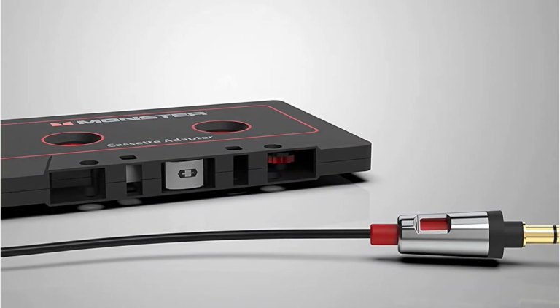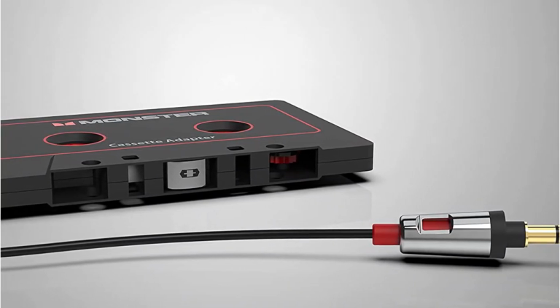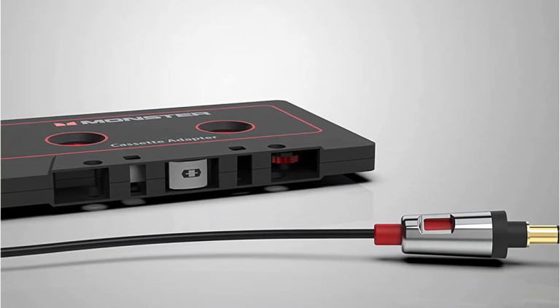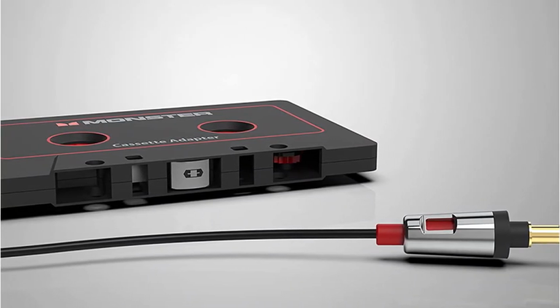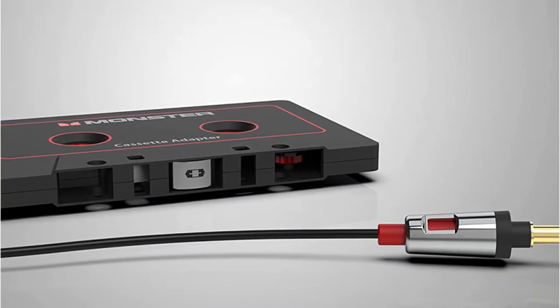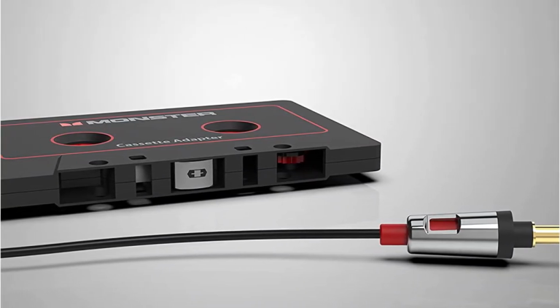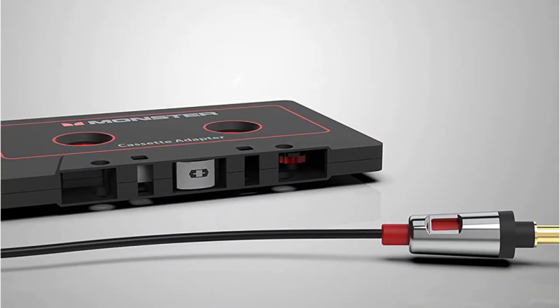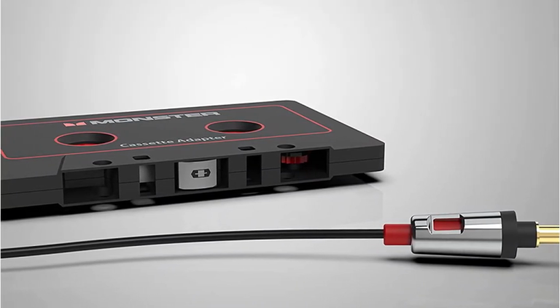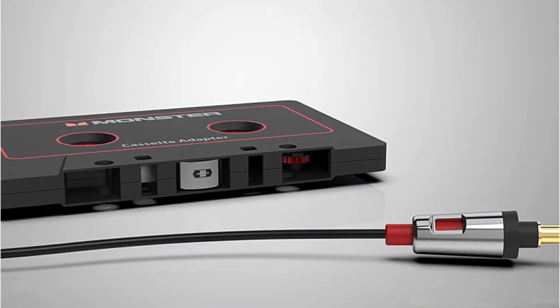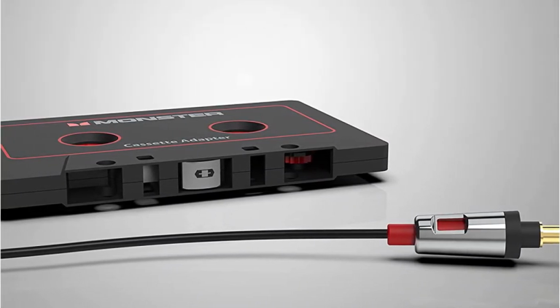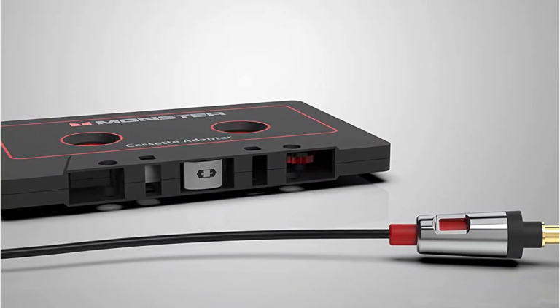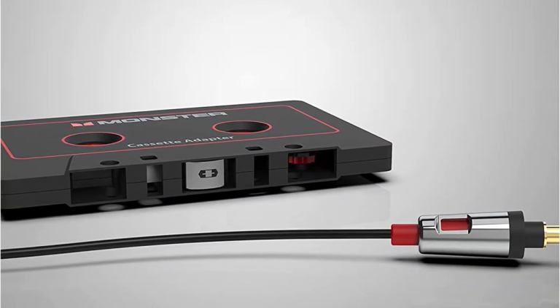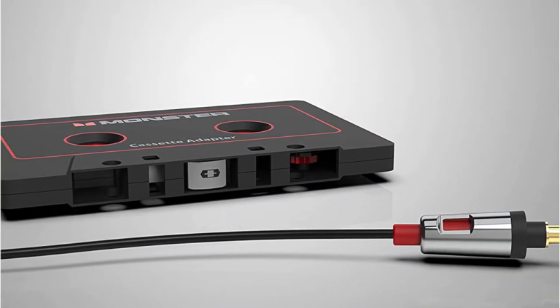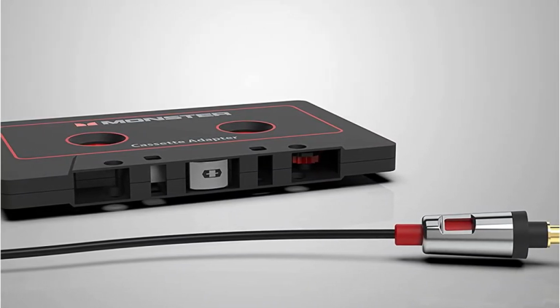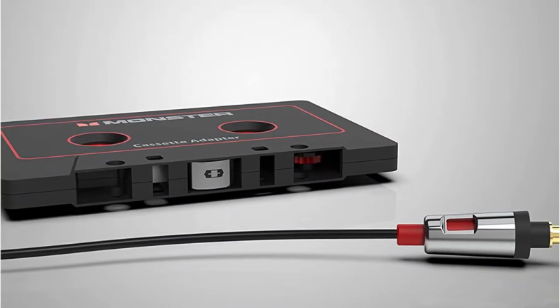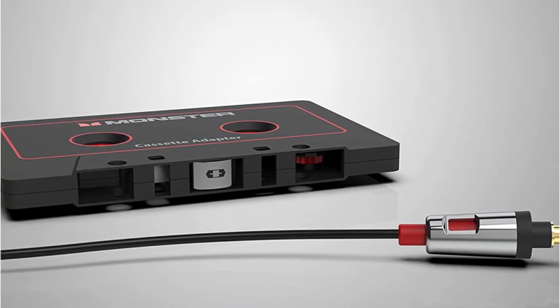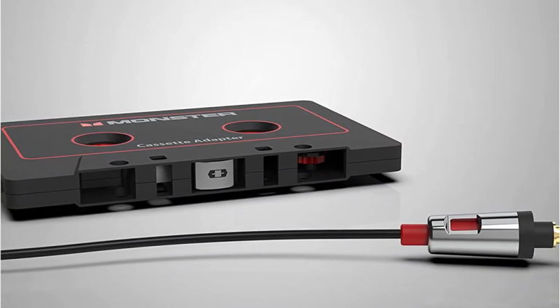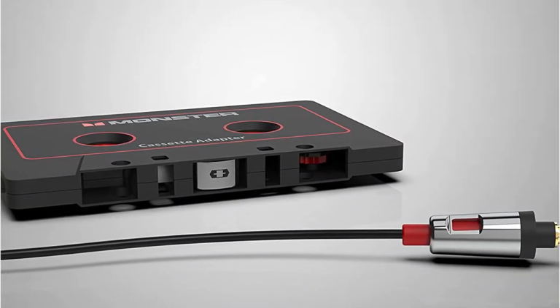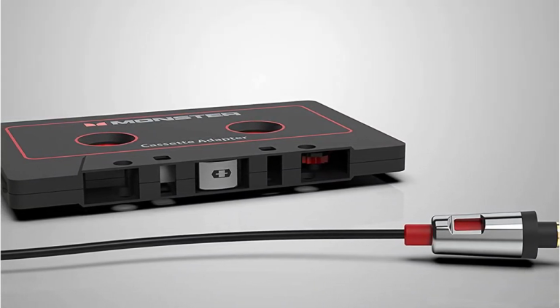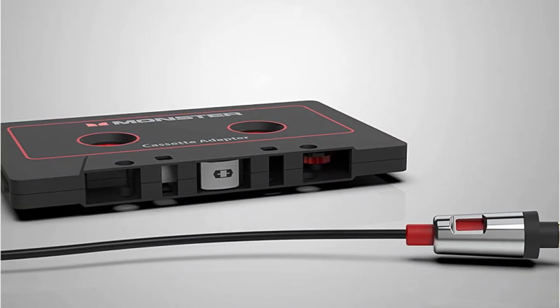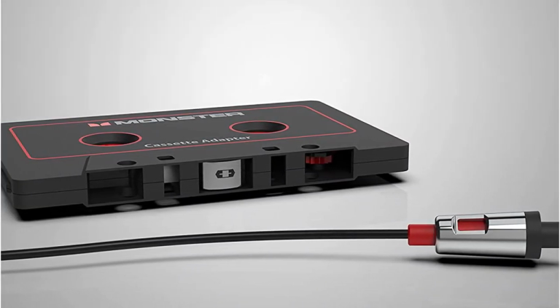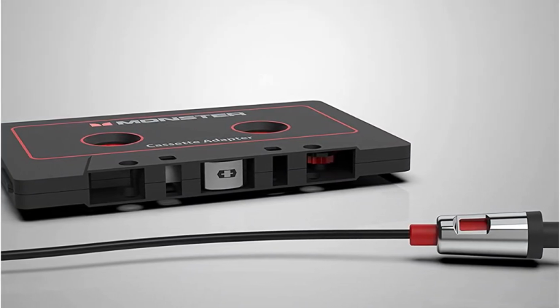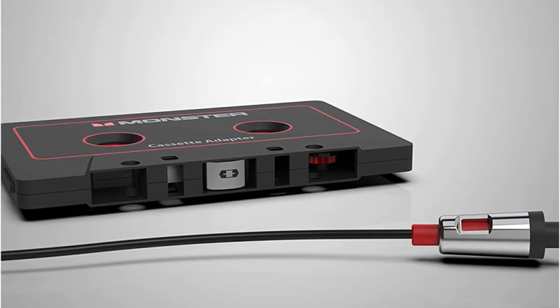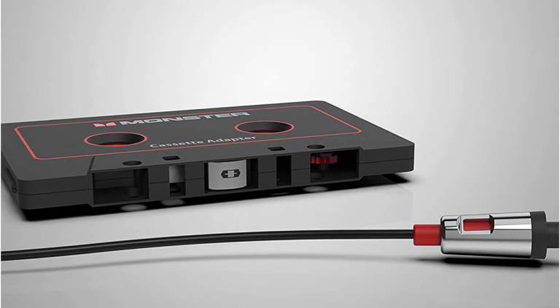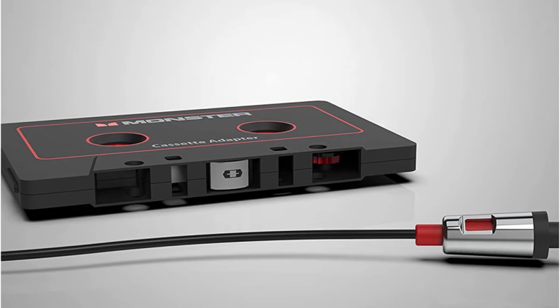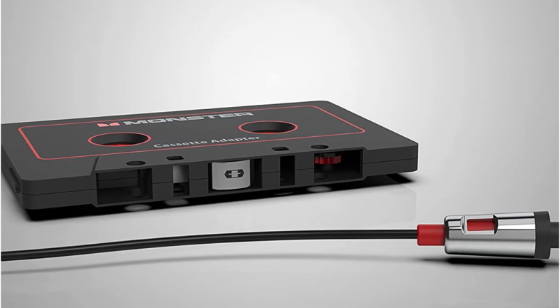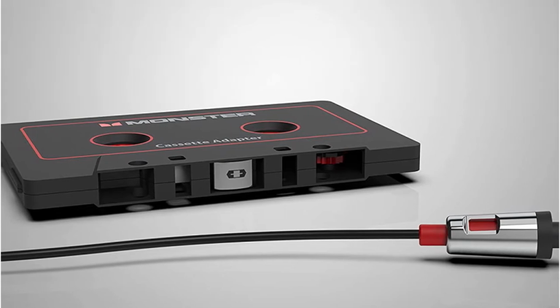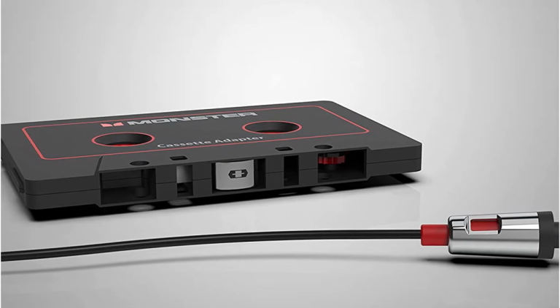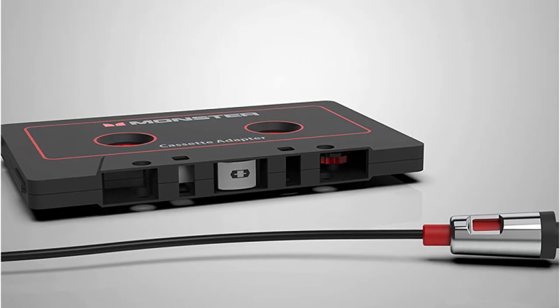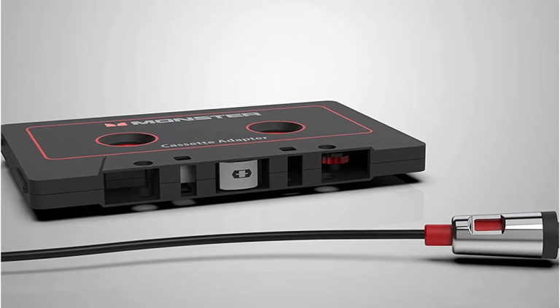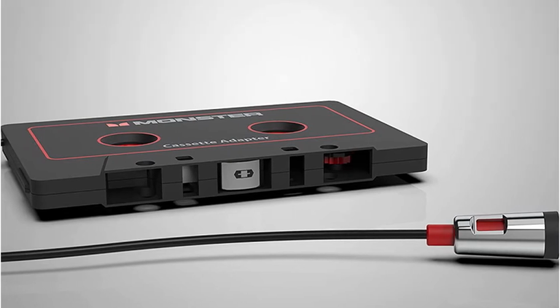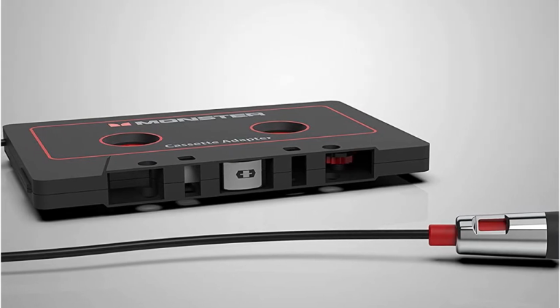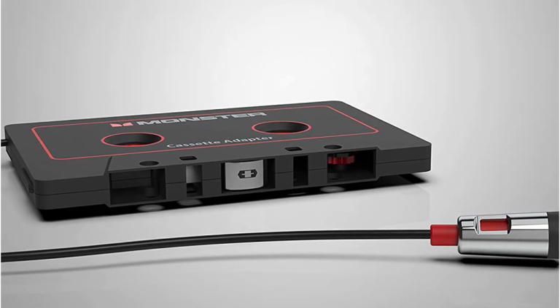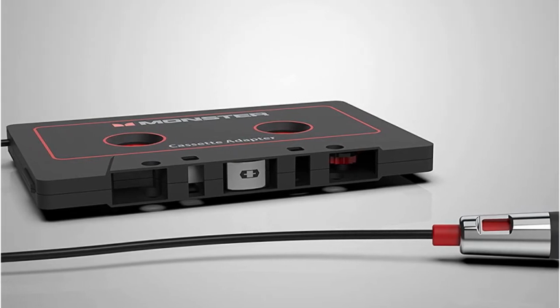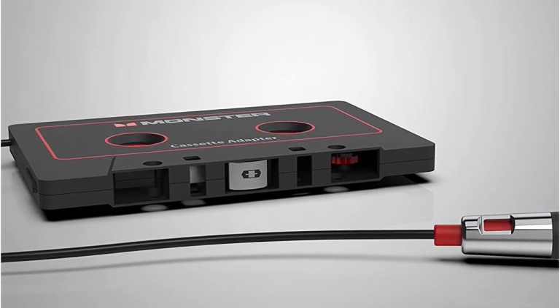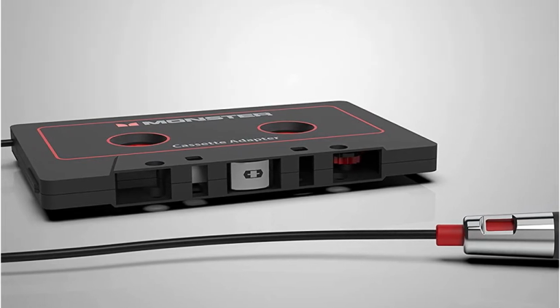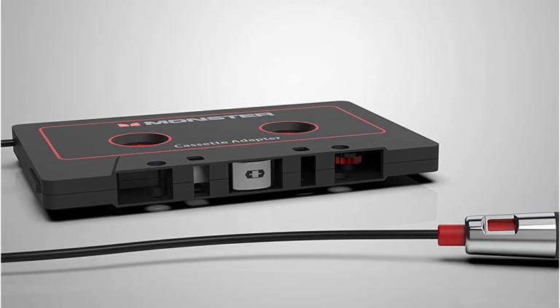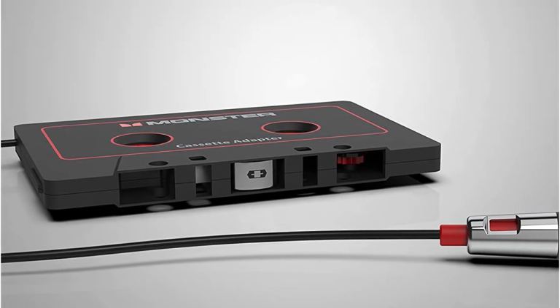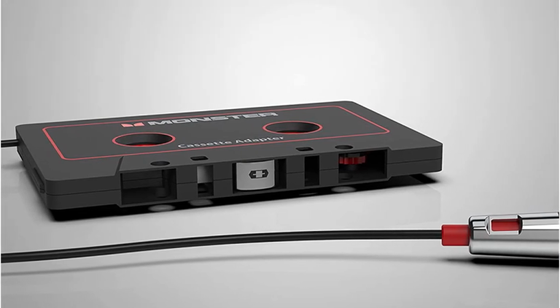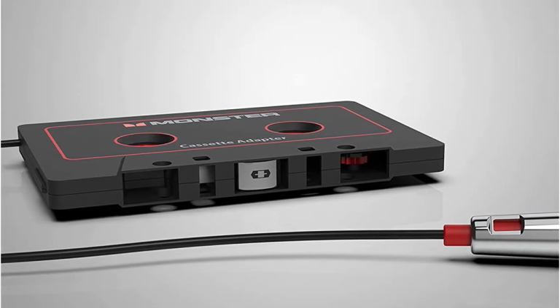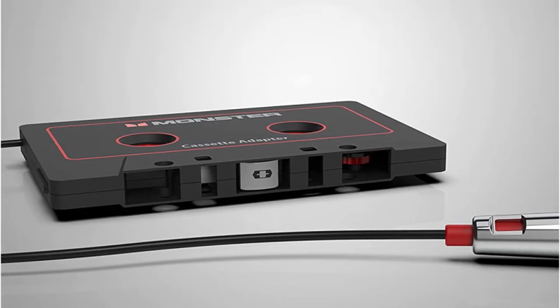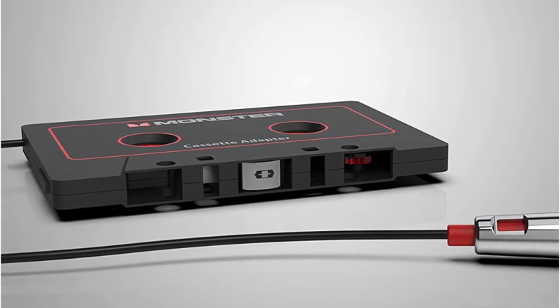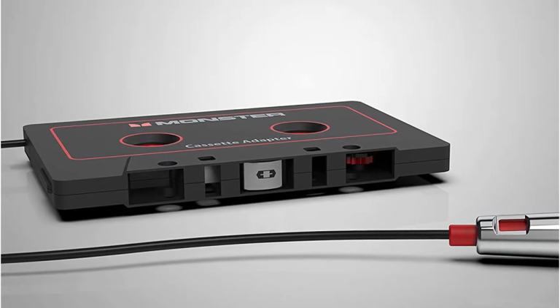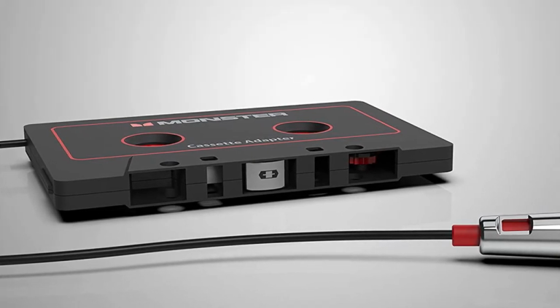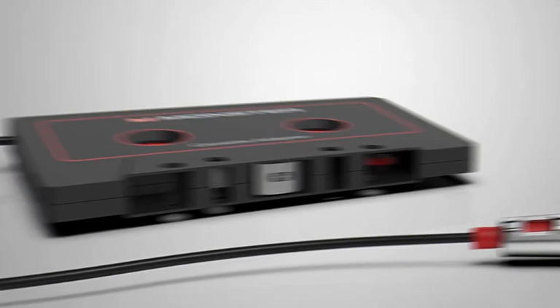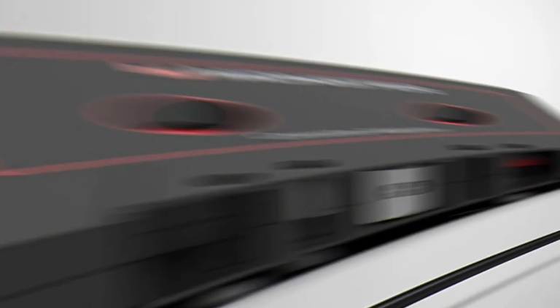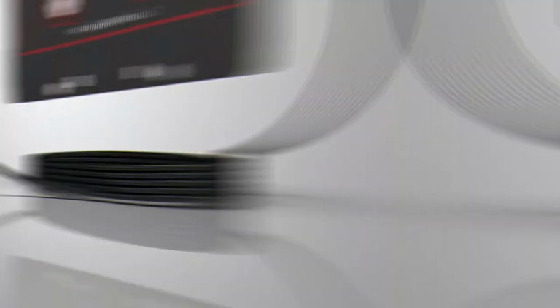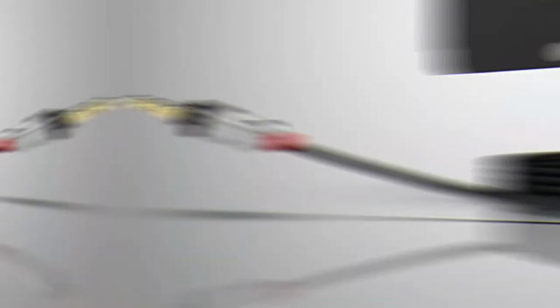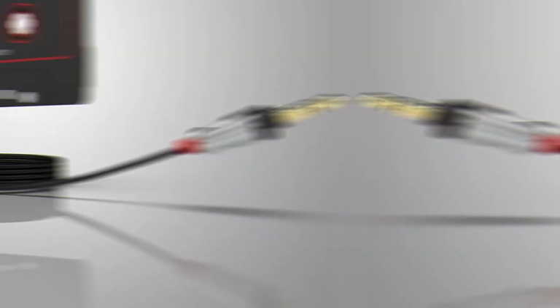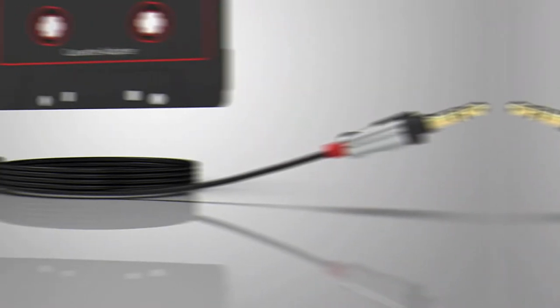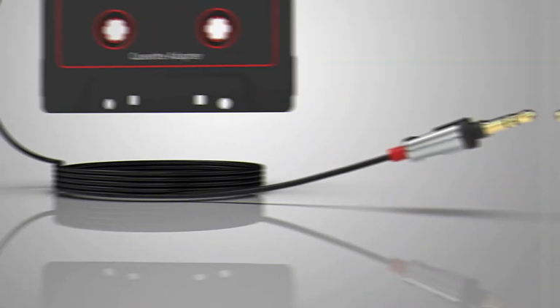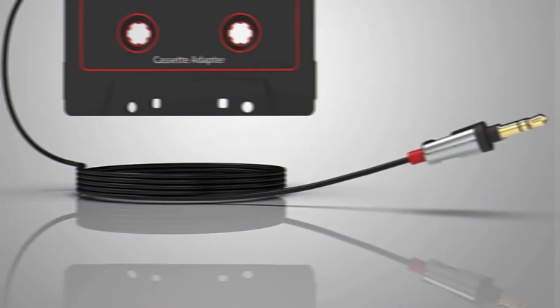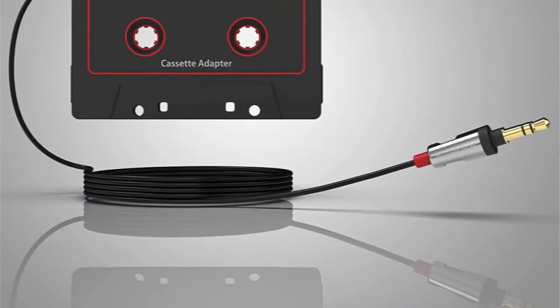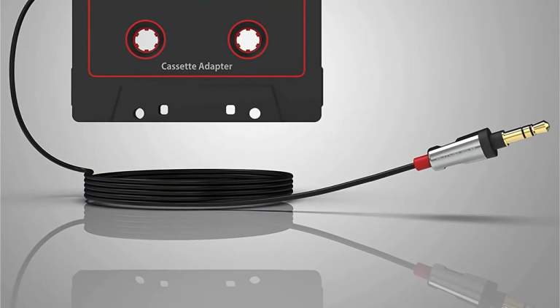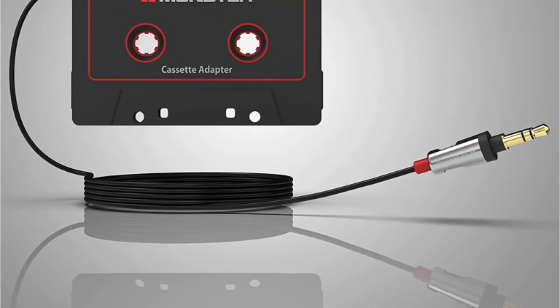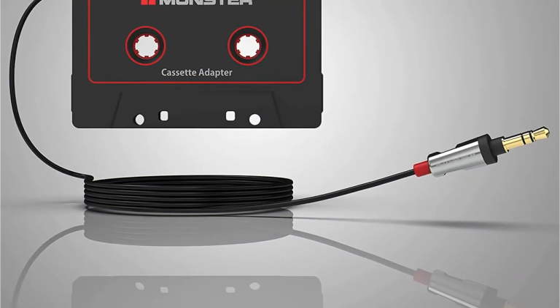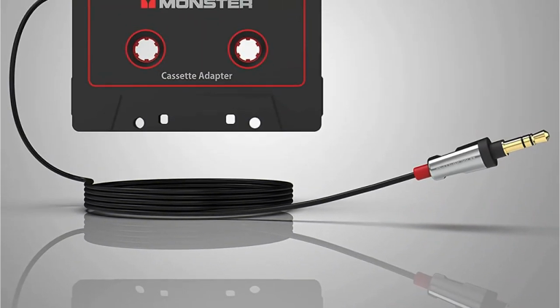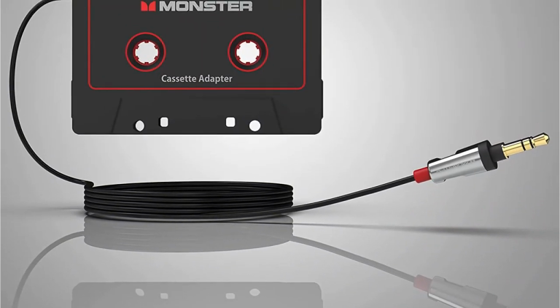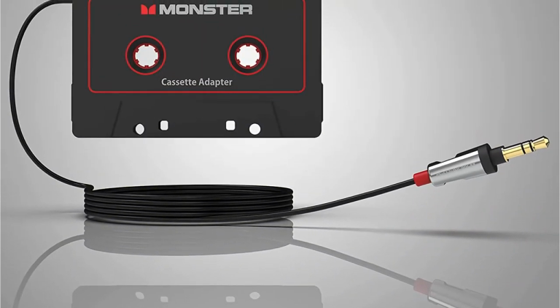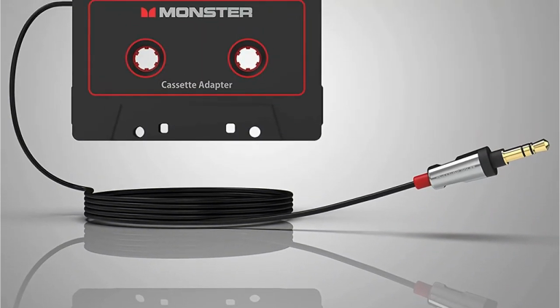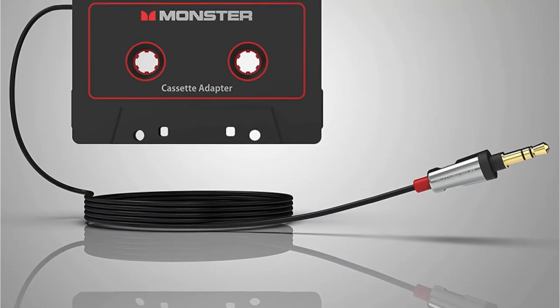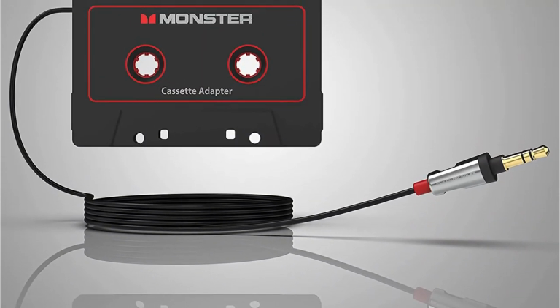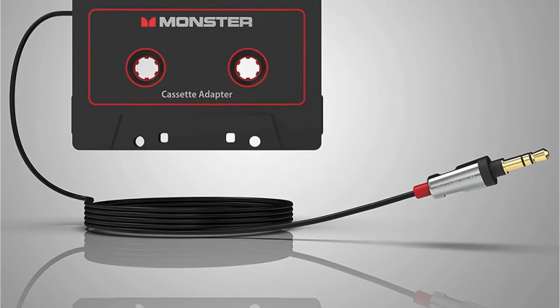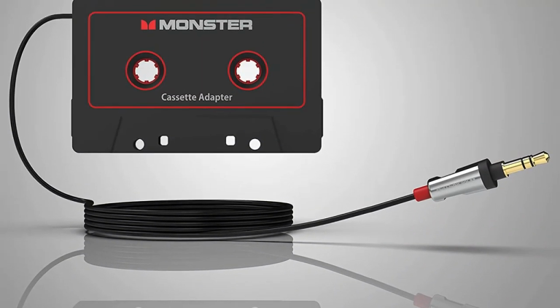That is by no means the only issue with this adapter. A lot of reviews indicate that this model is relatively short-lived, and quality control issues are common.